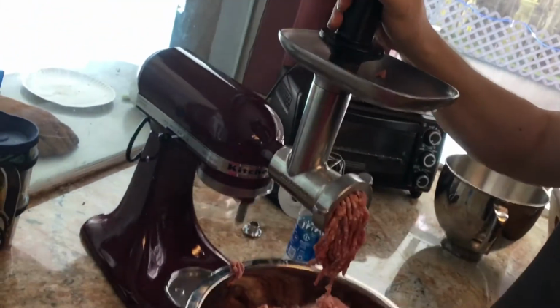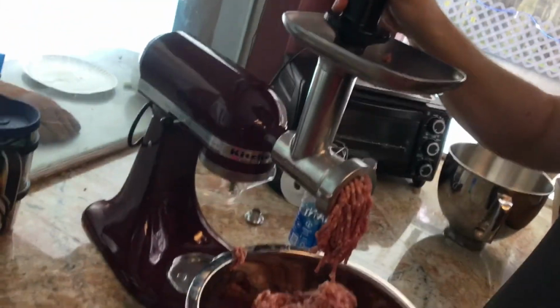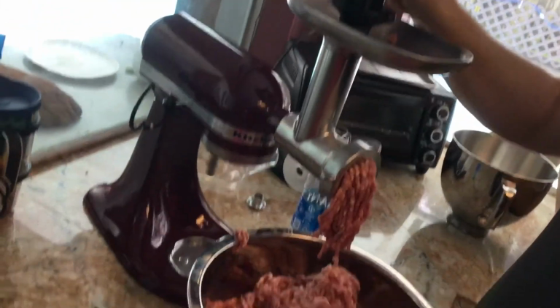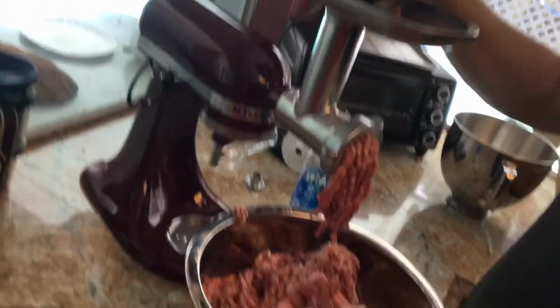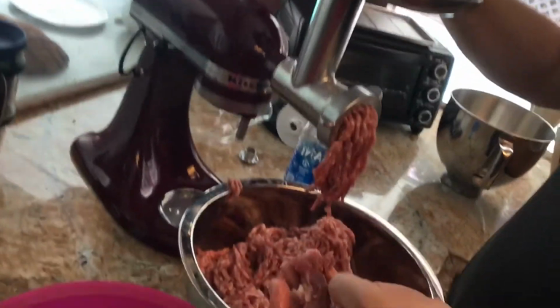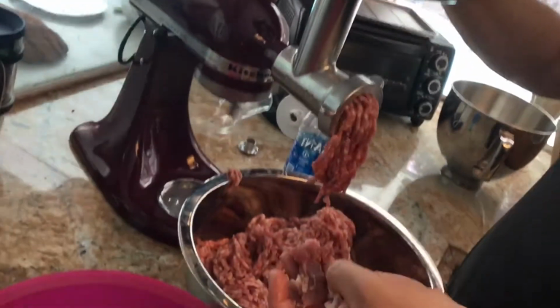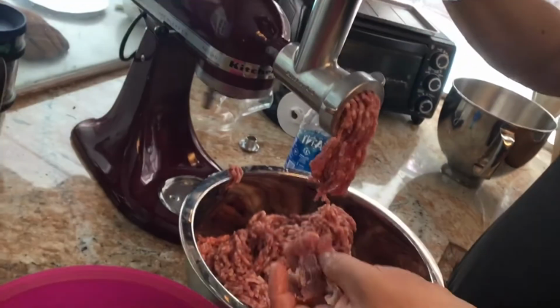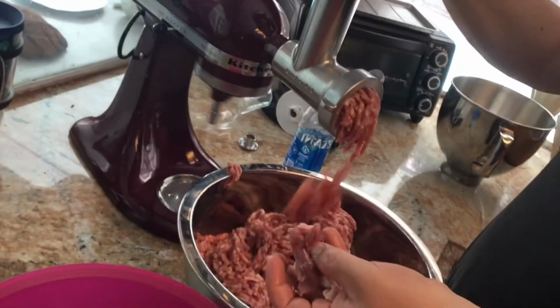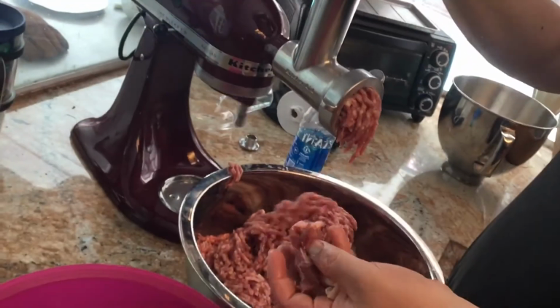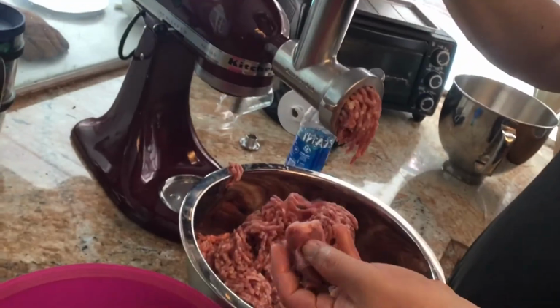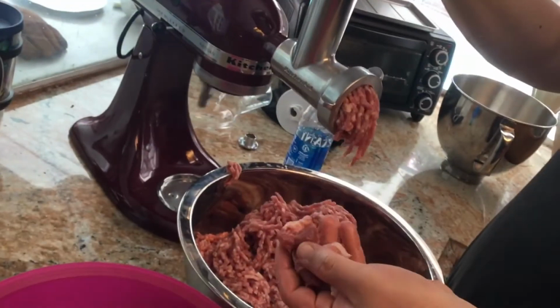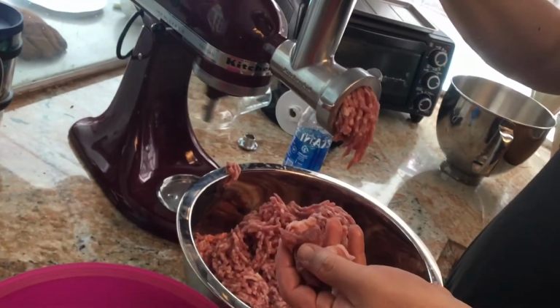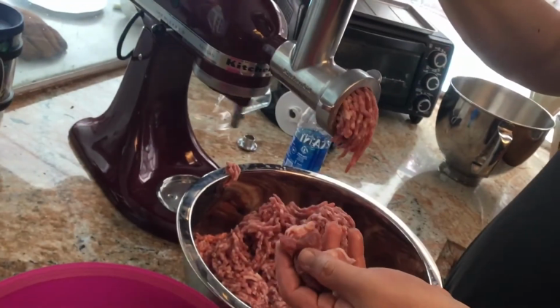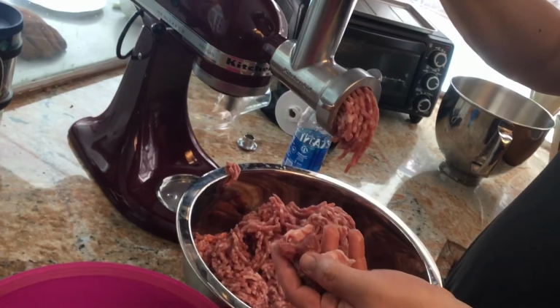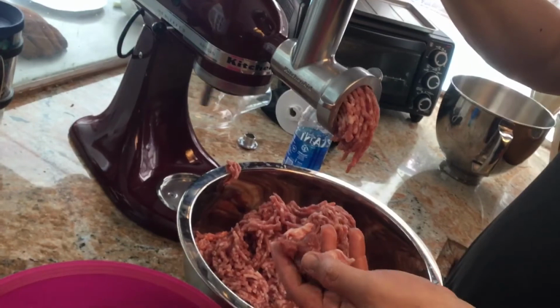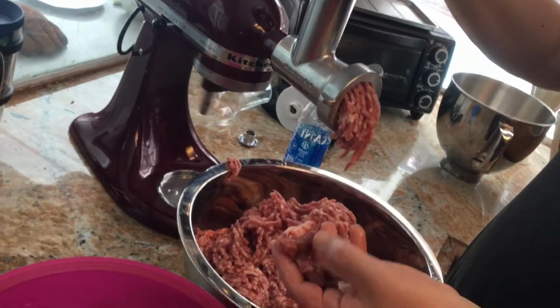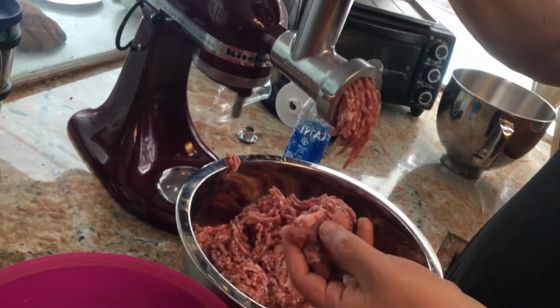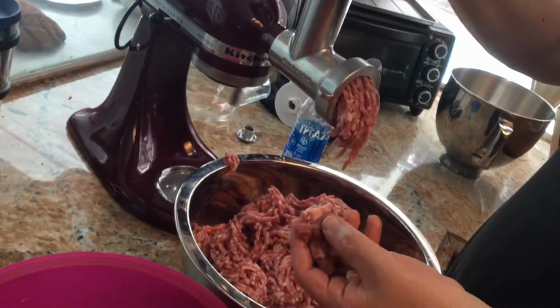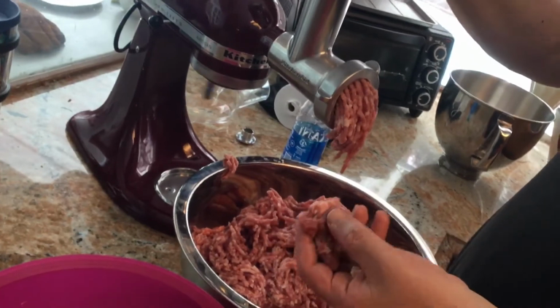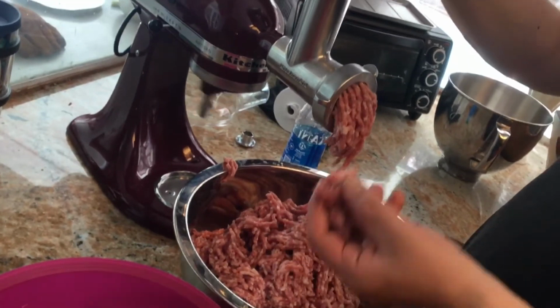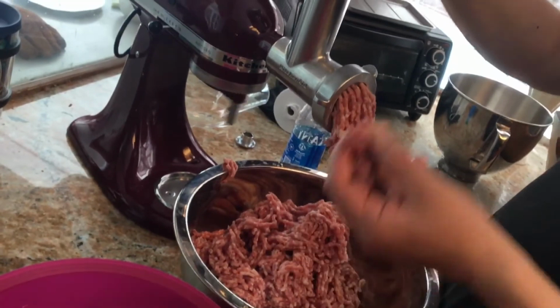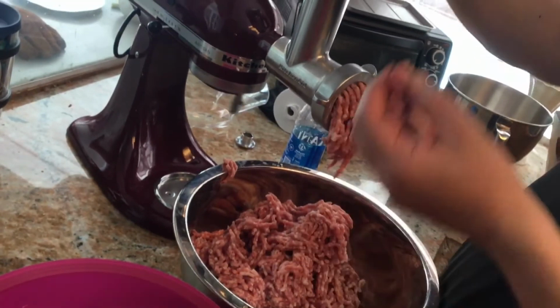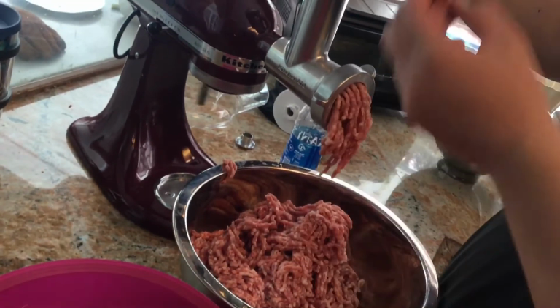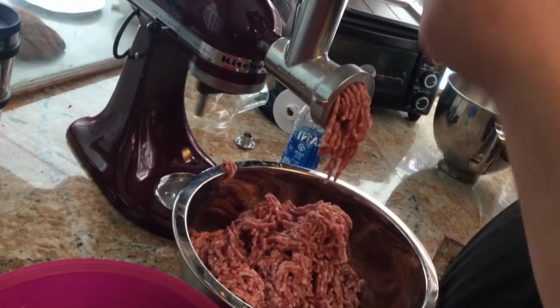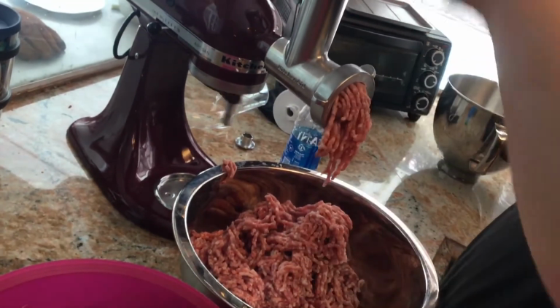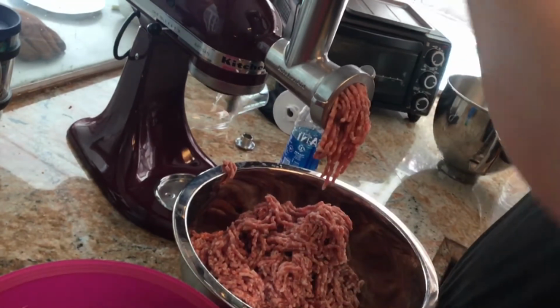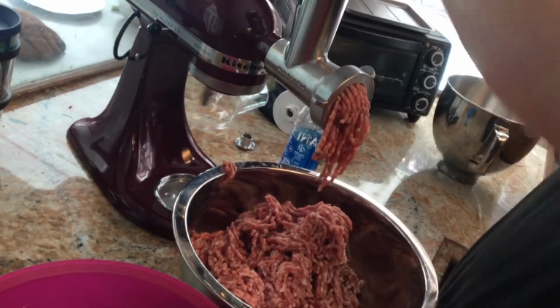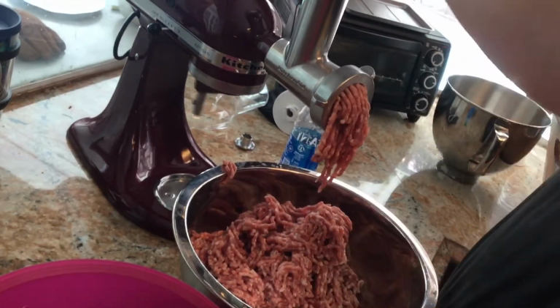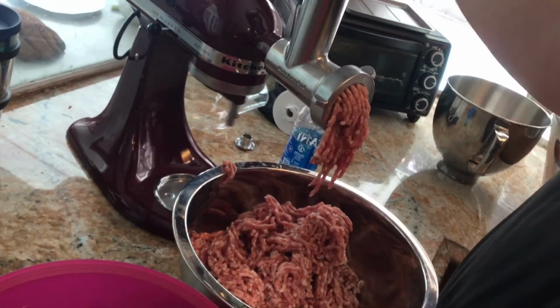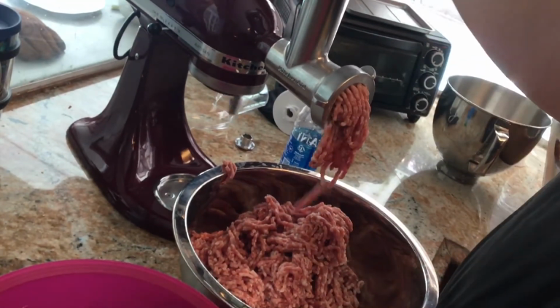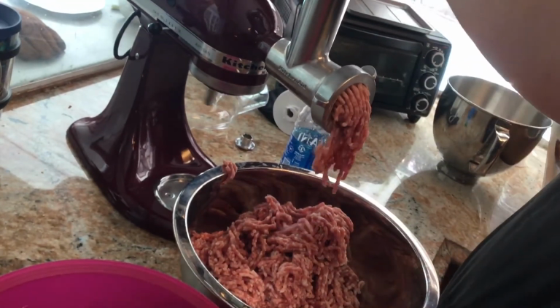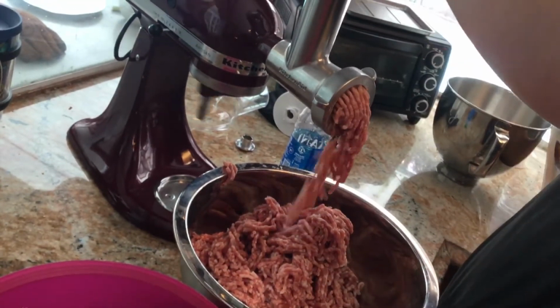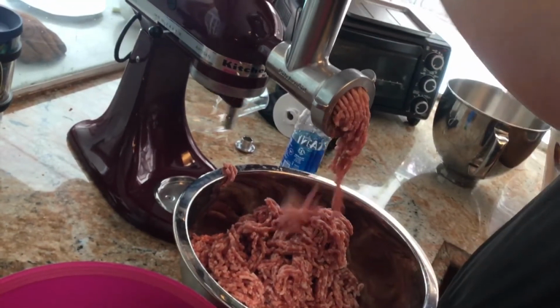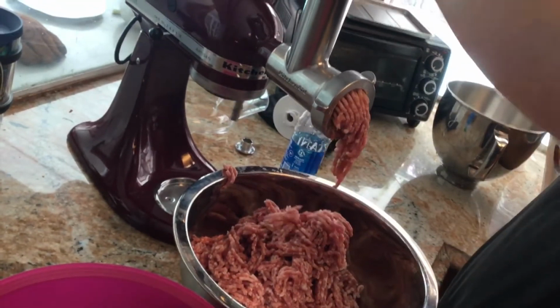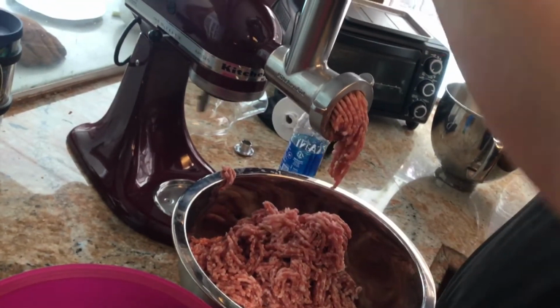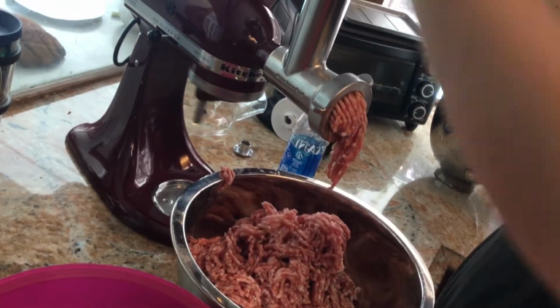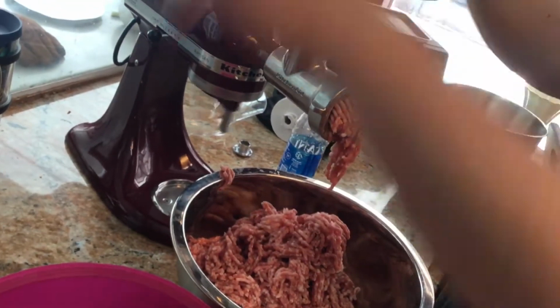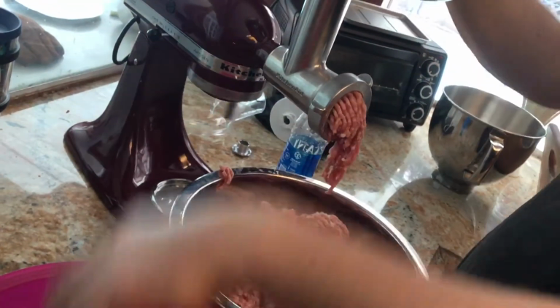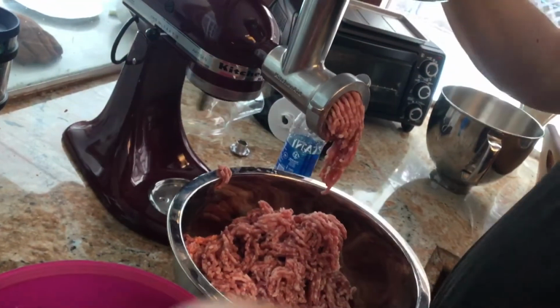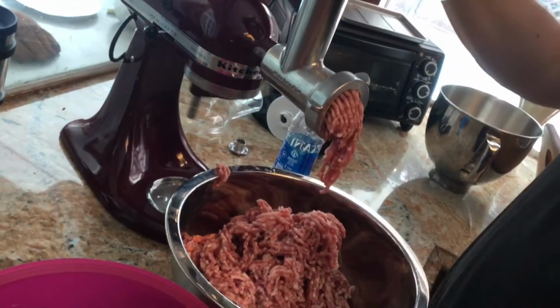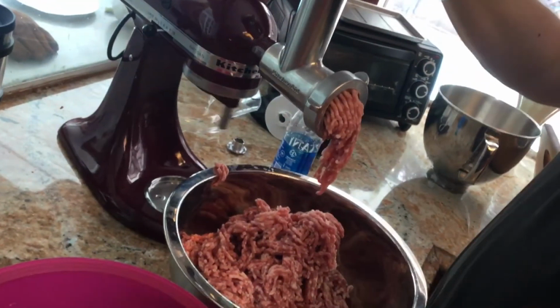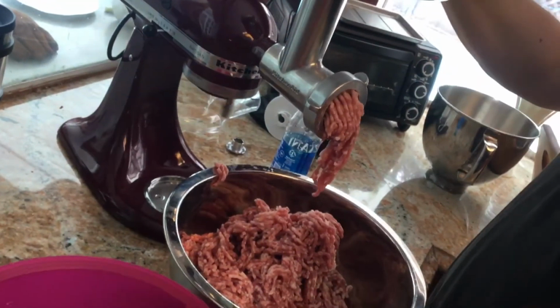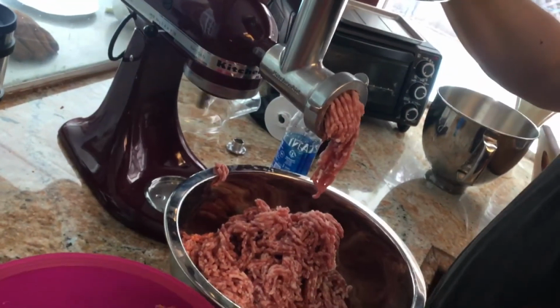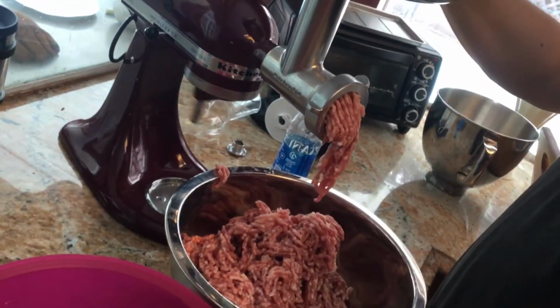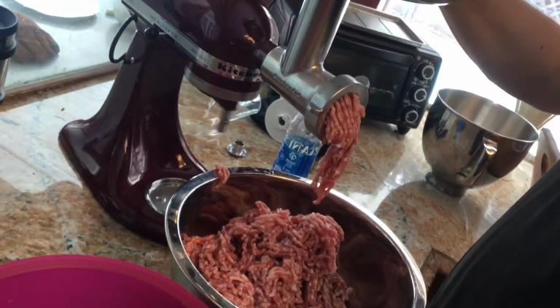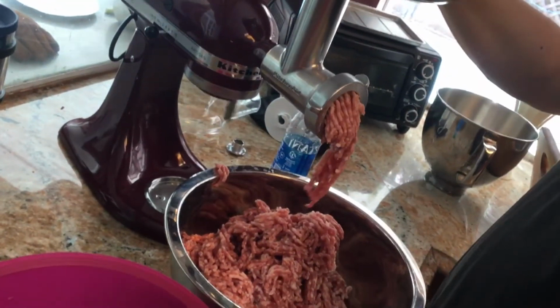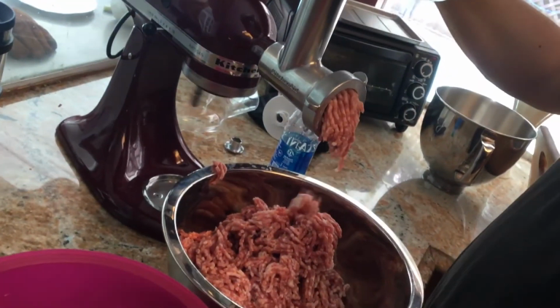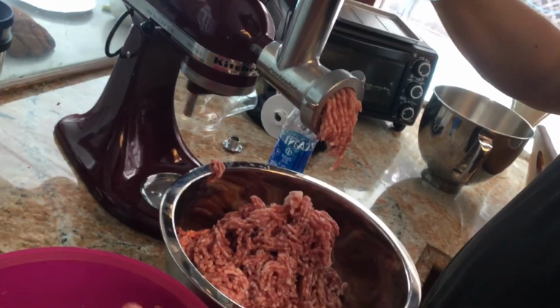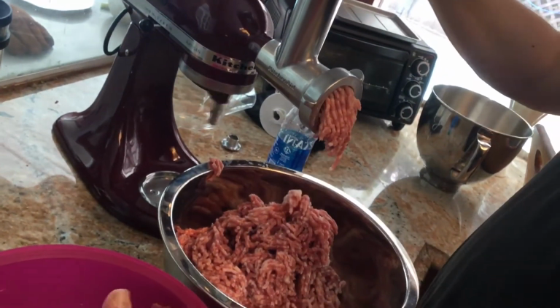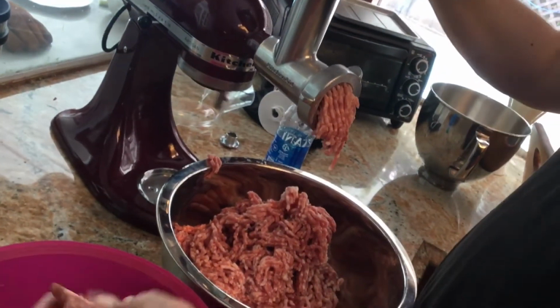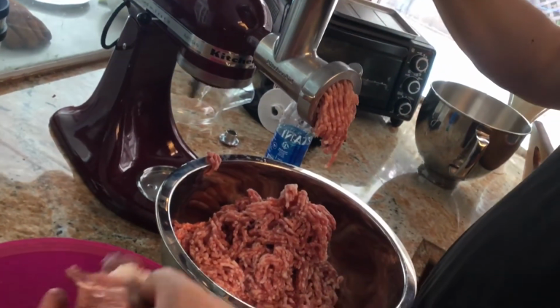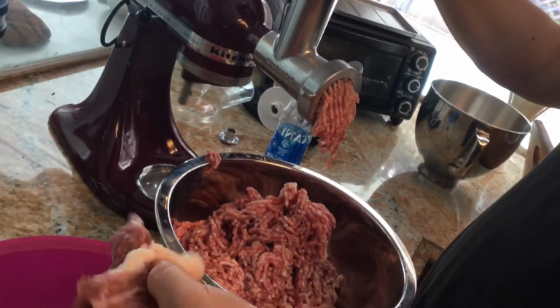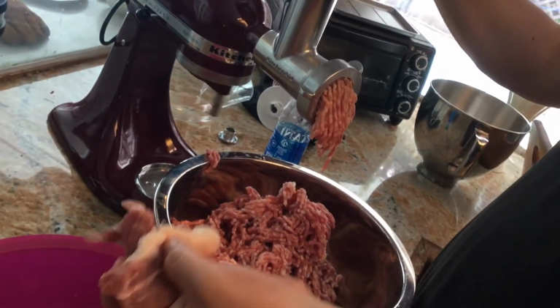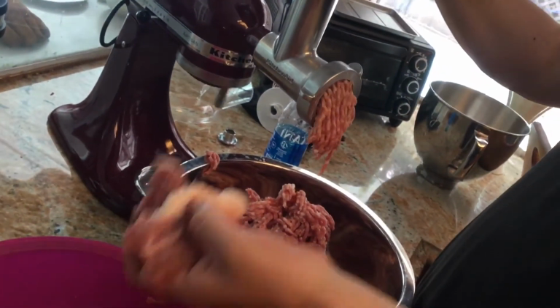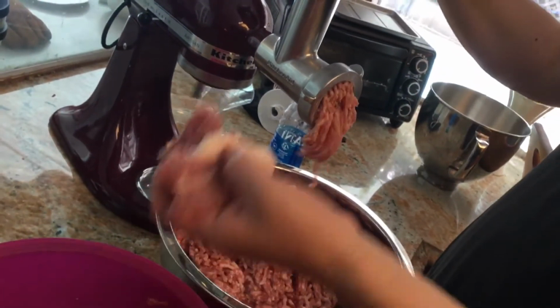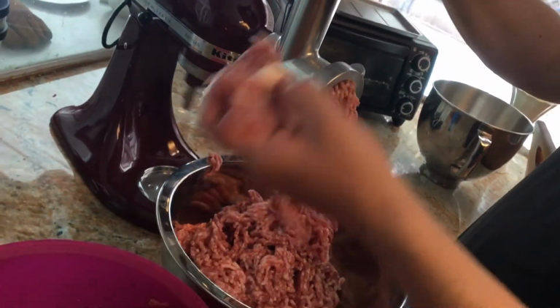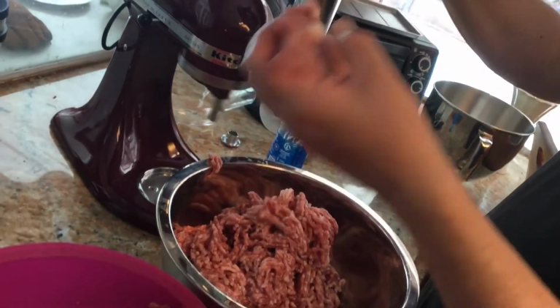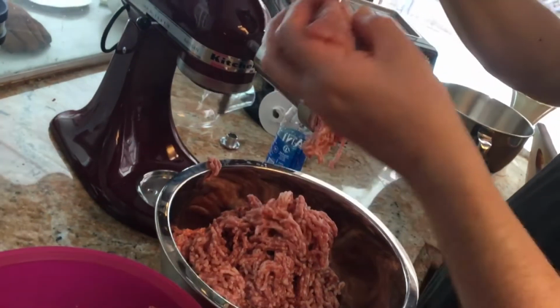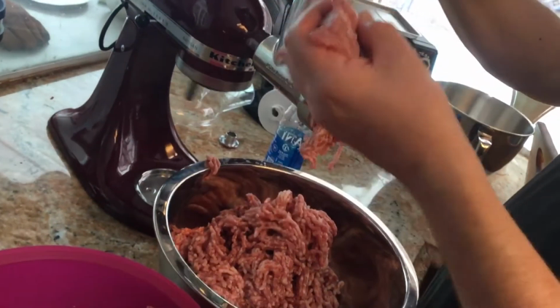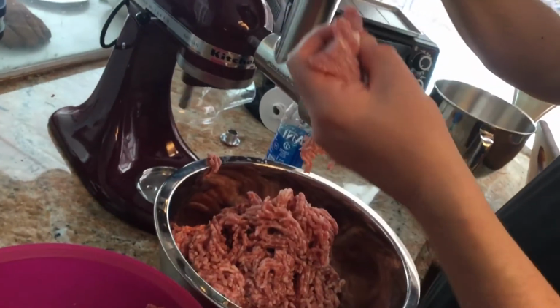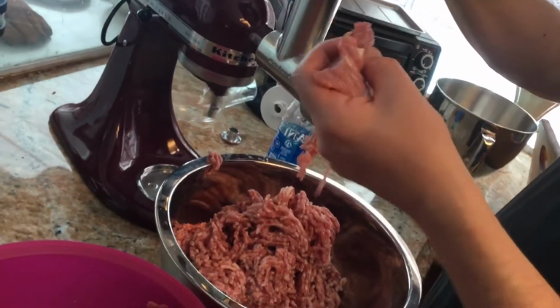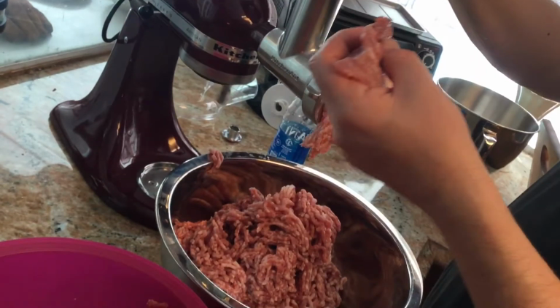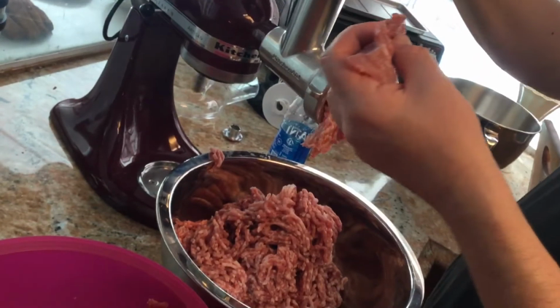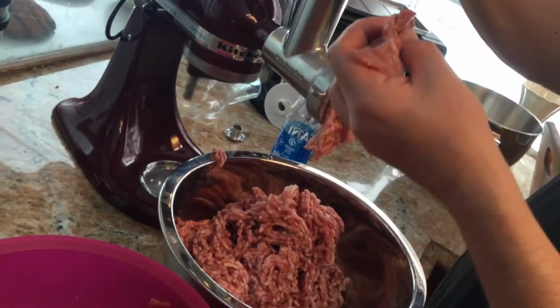After this we will put them through the natural skin casing and have sausage.